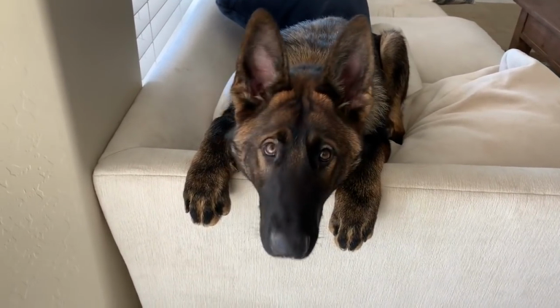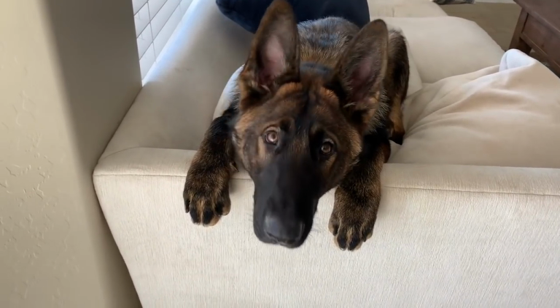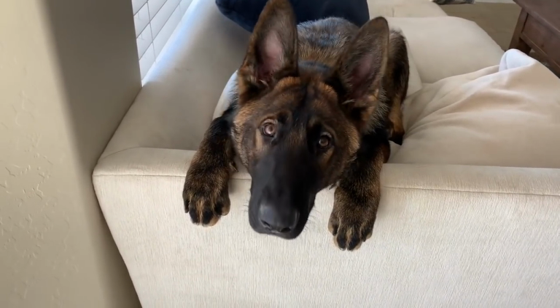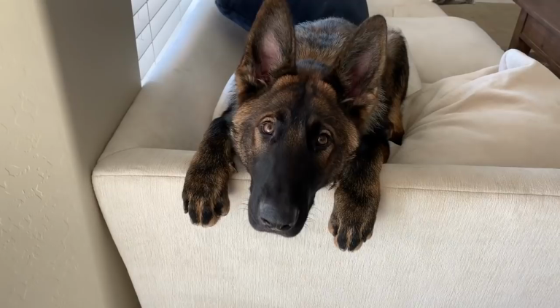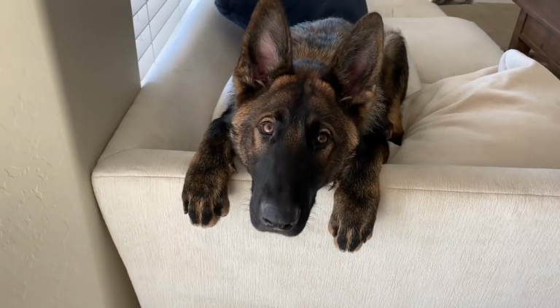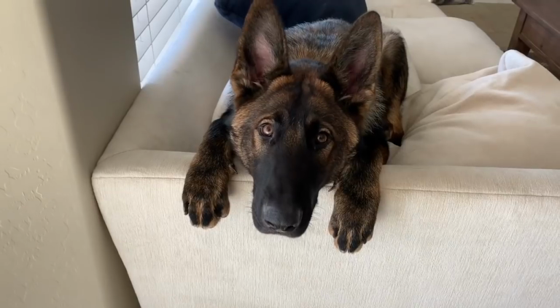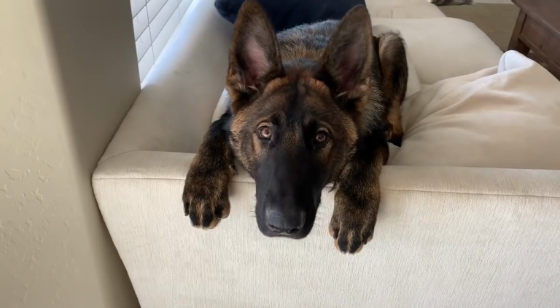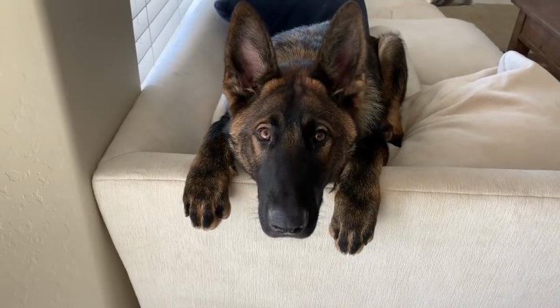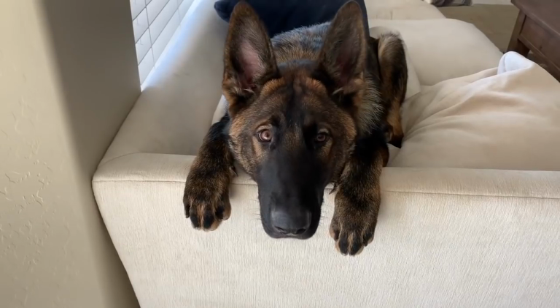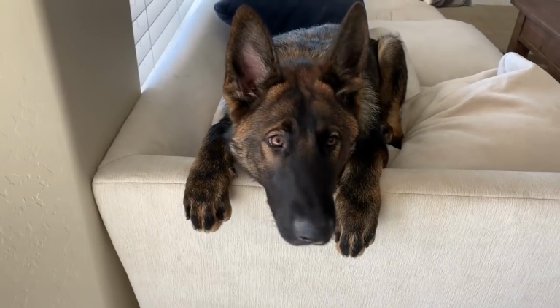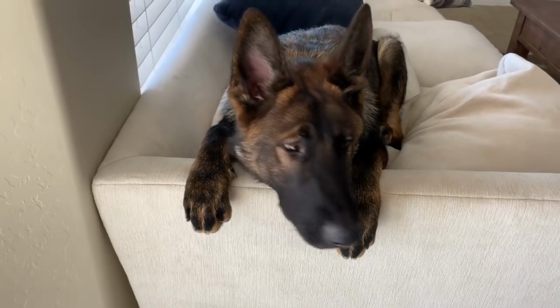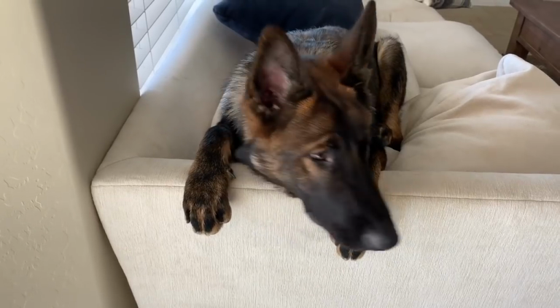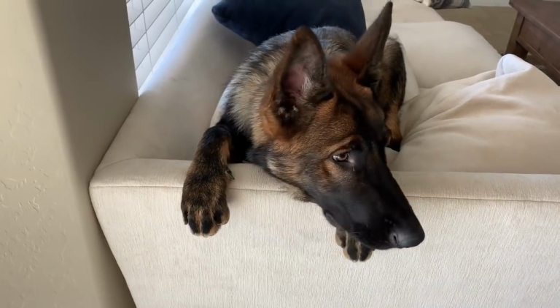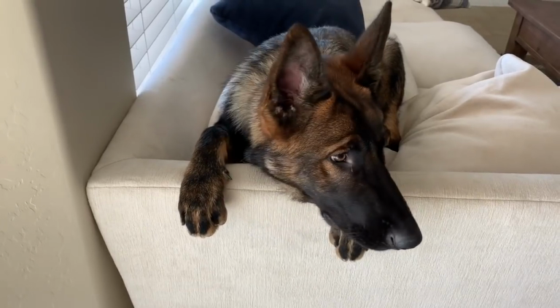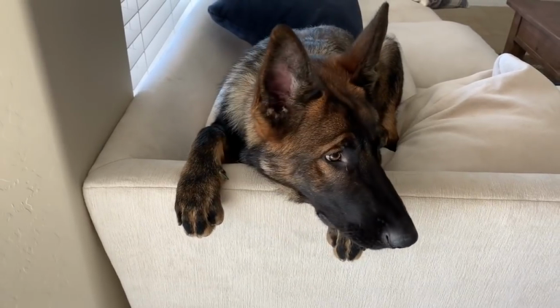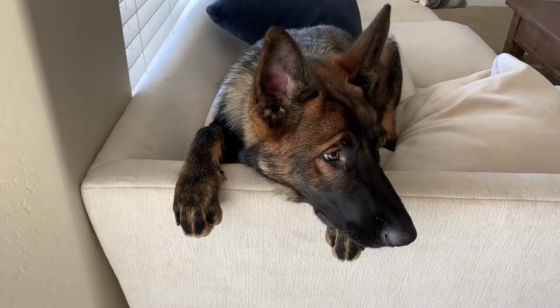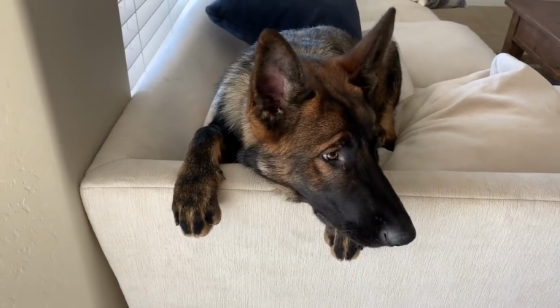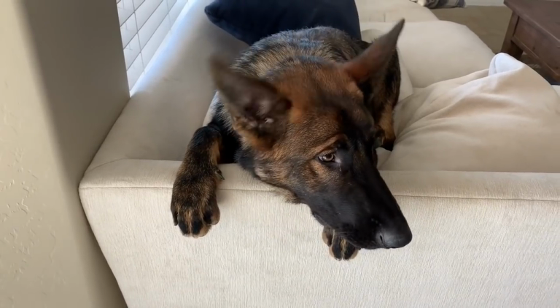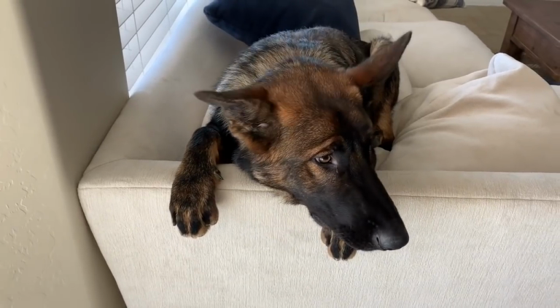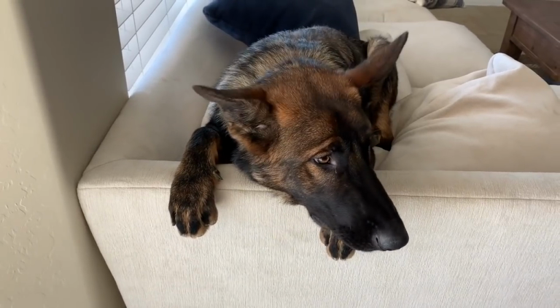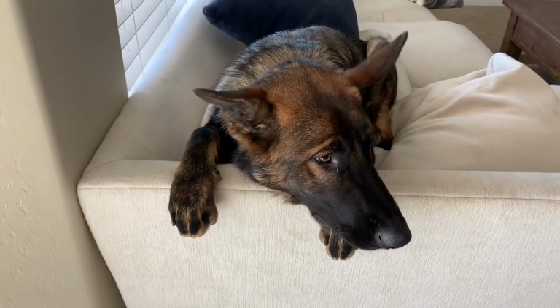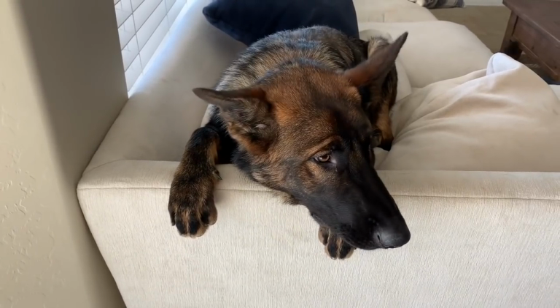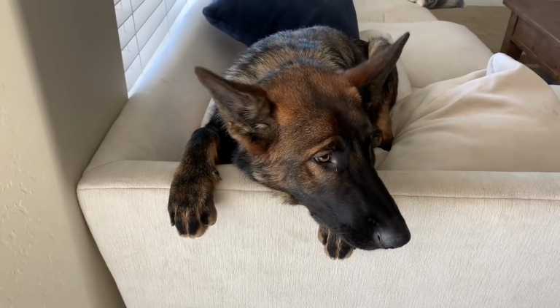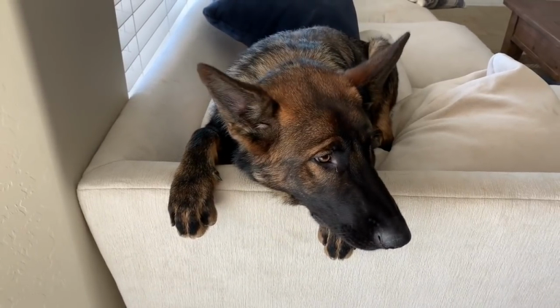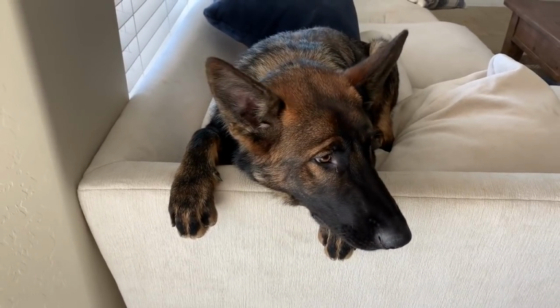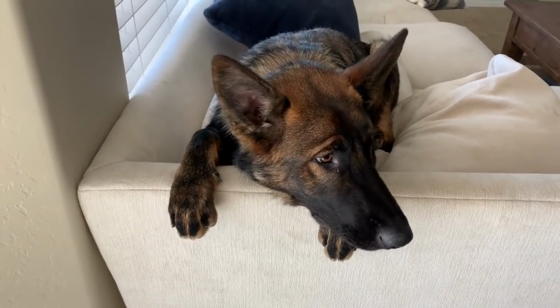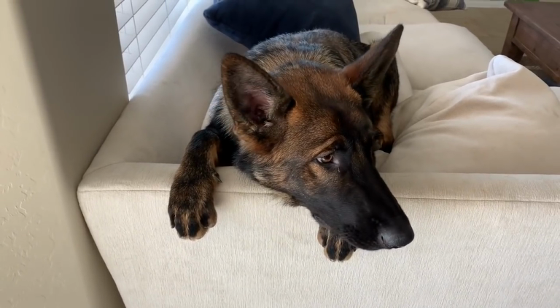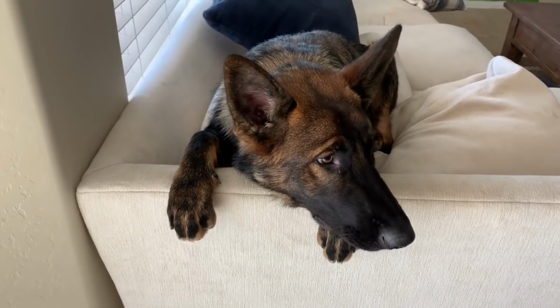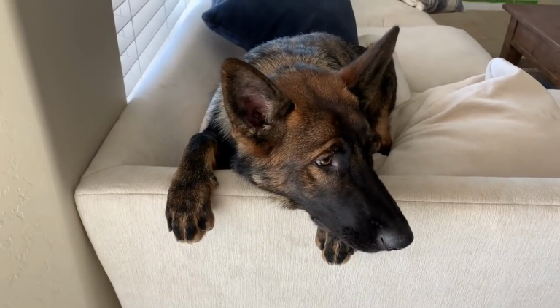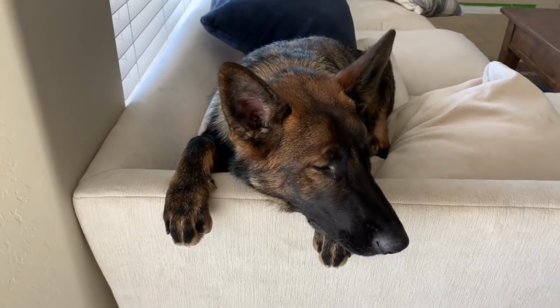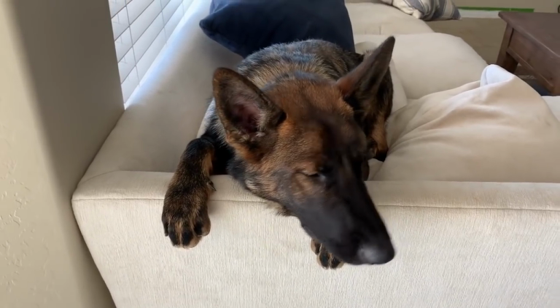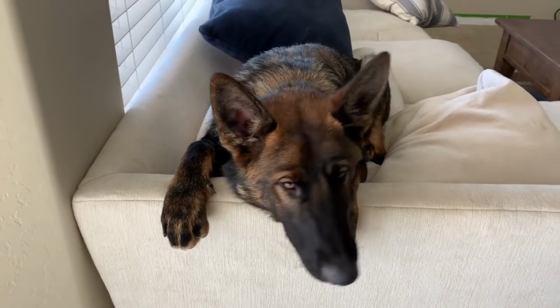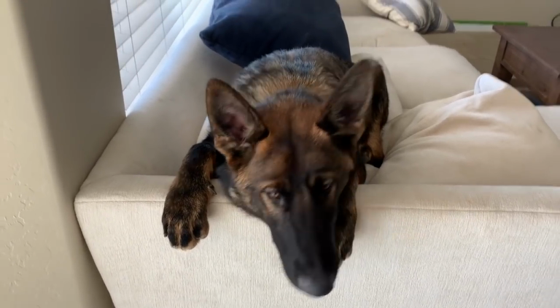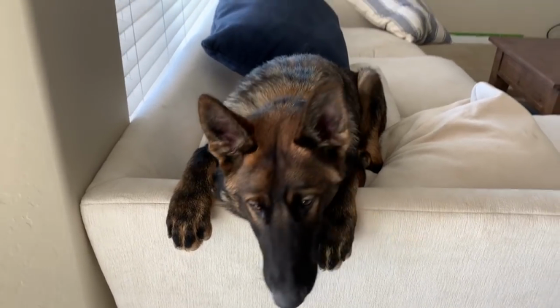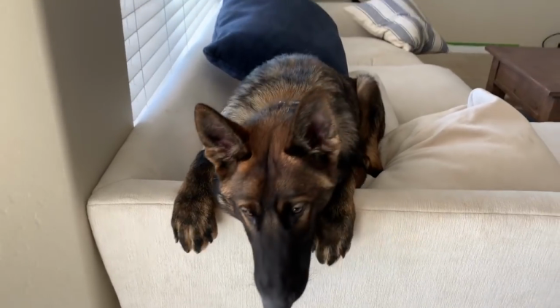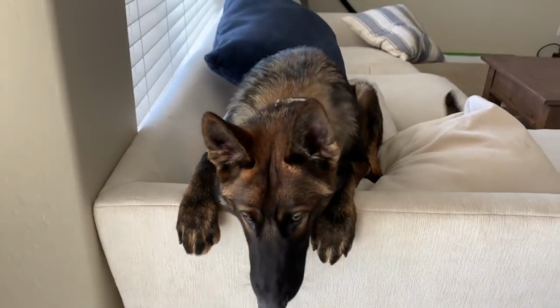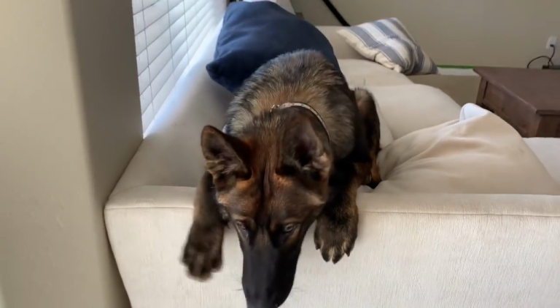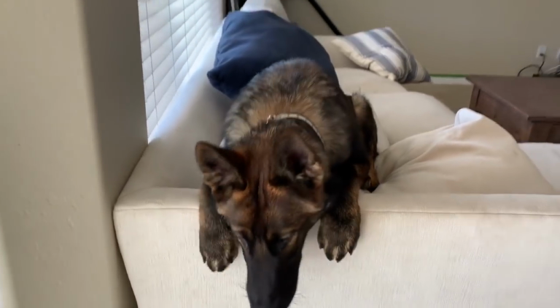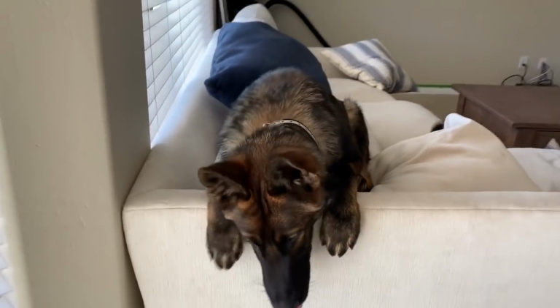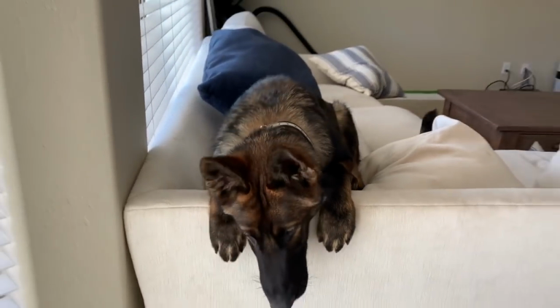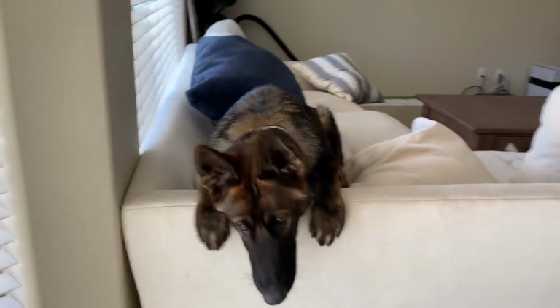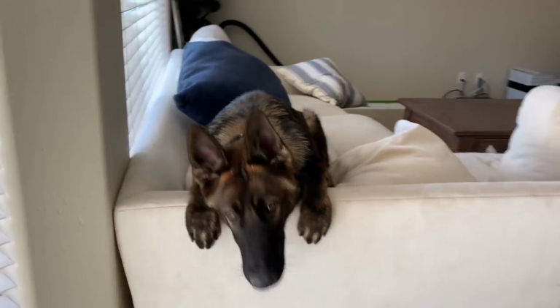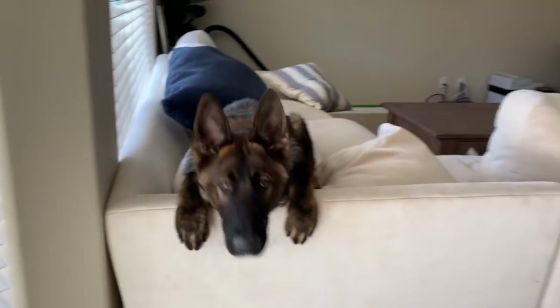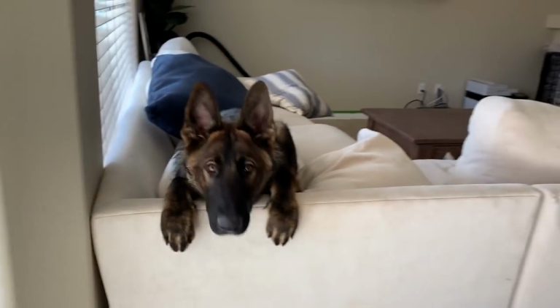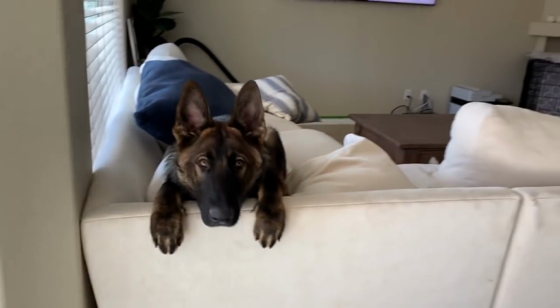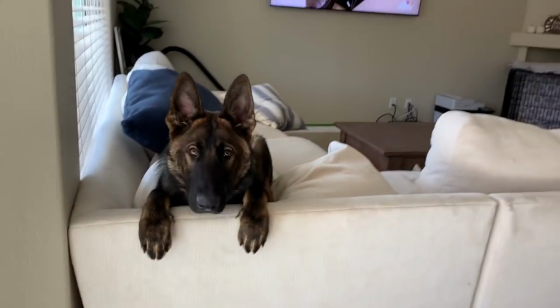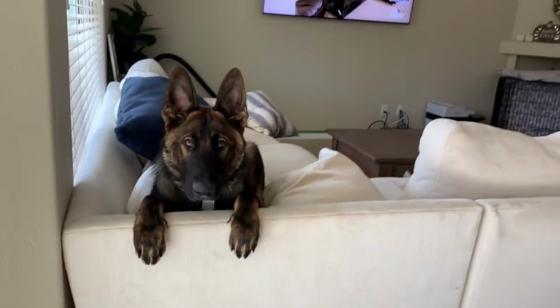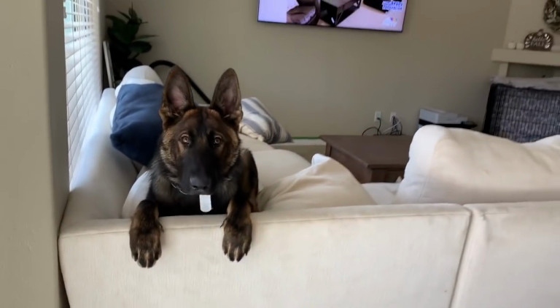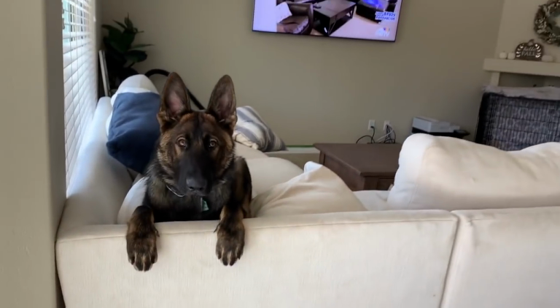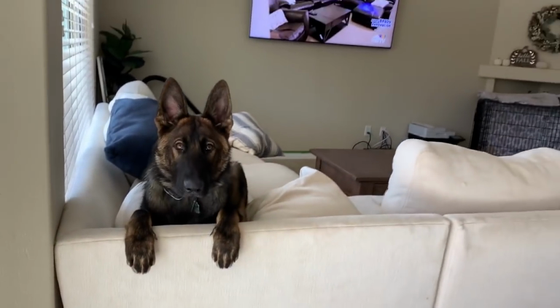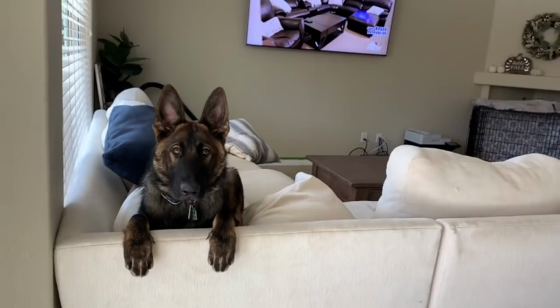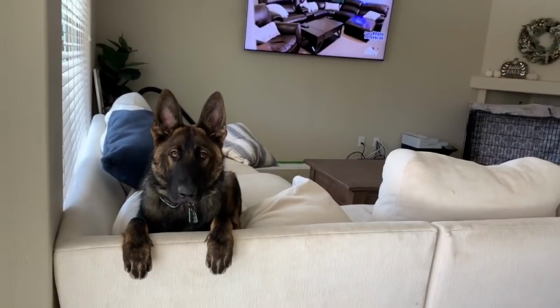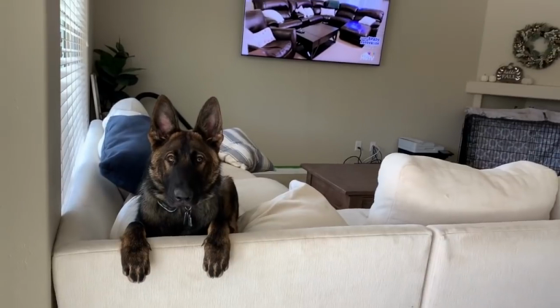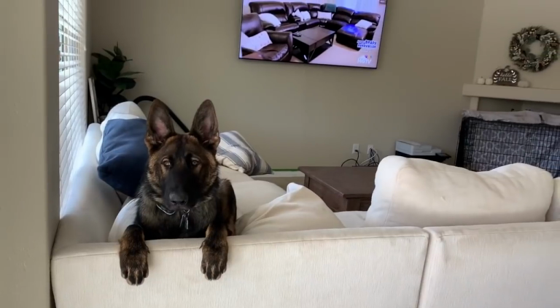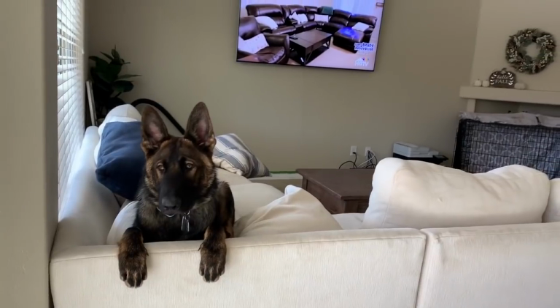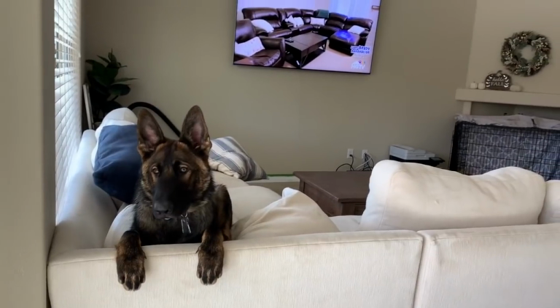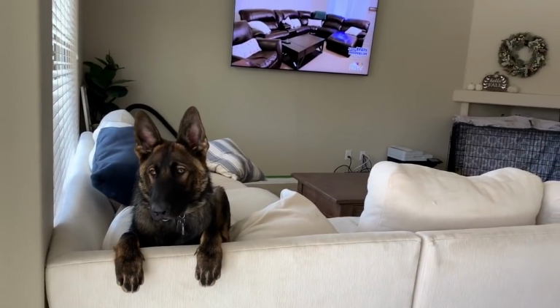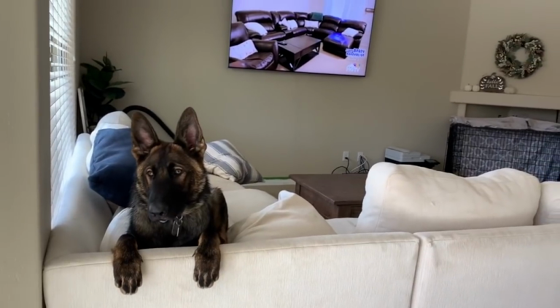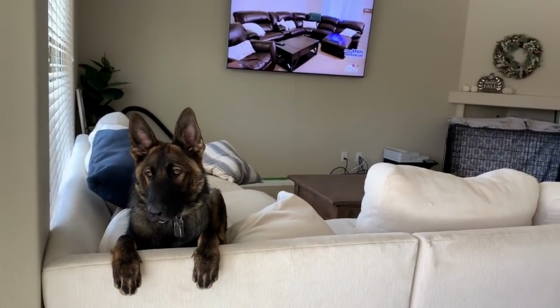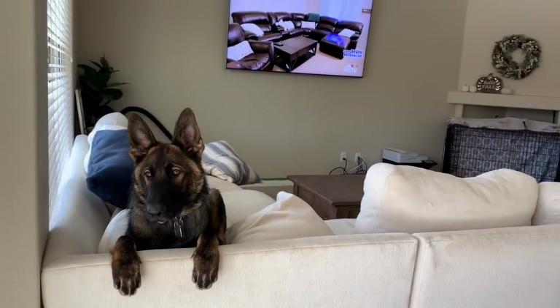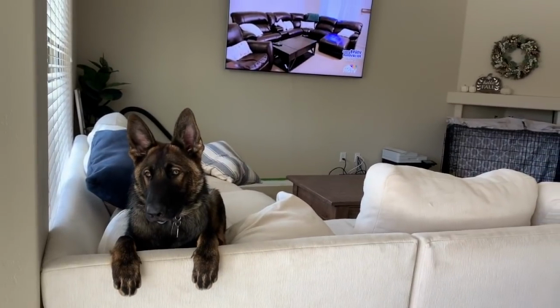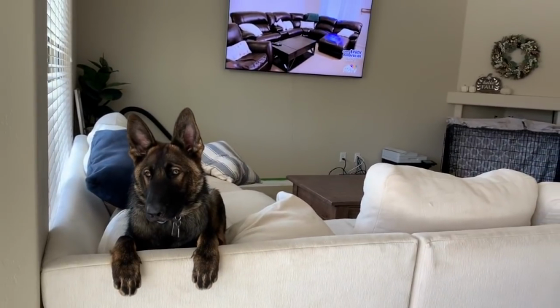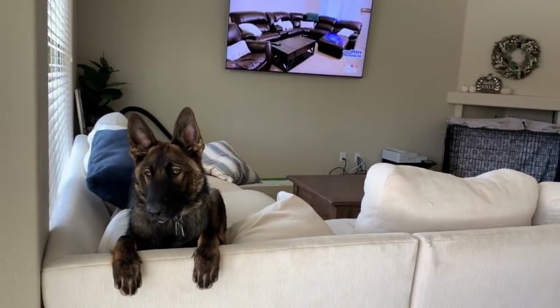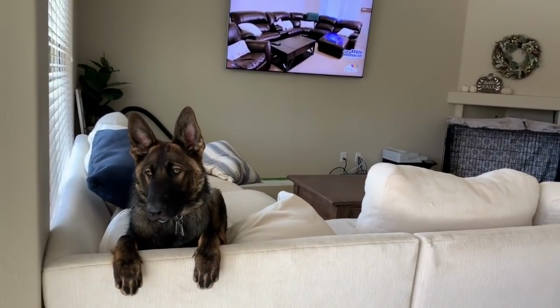I'm outside - say hi YouTube world! This is Bruno. We've been watching HGTV - don't mind our house, we're totally redoing a bunch of things so that's why there's stuff everywhere.